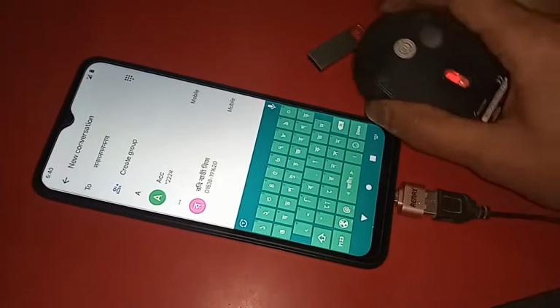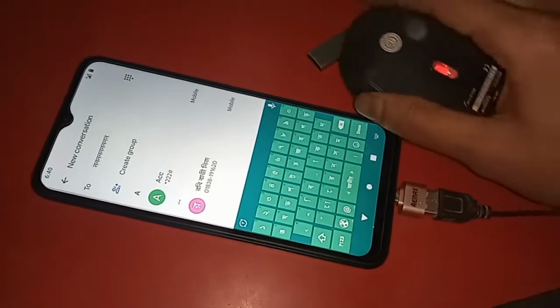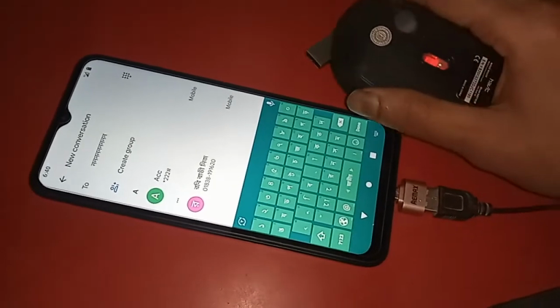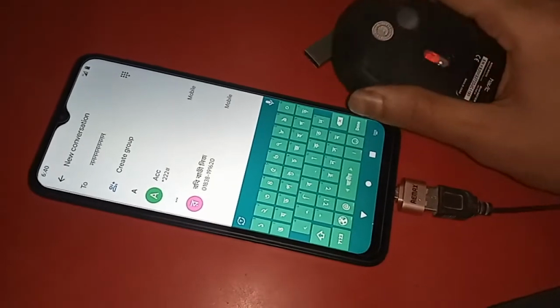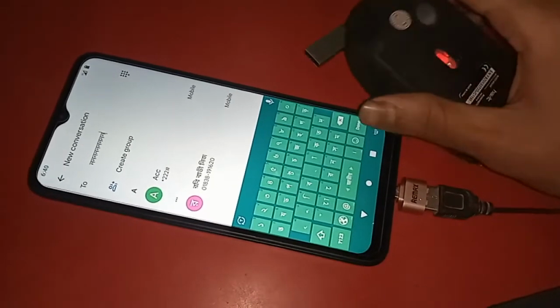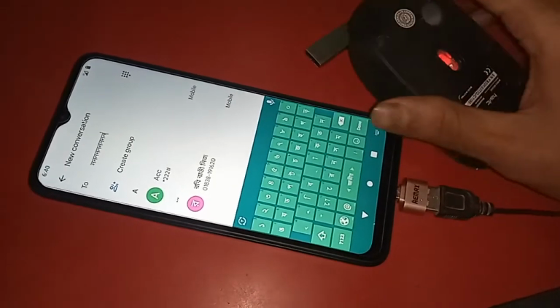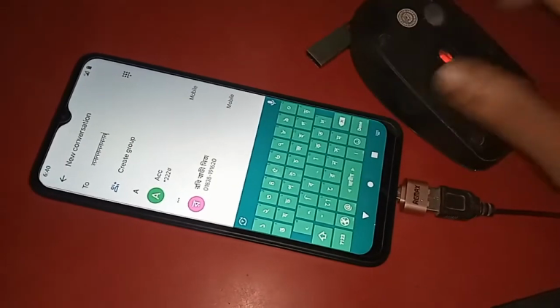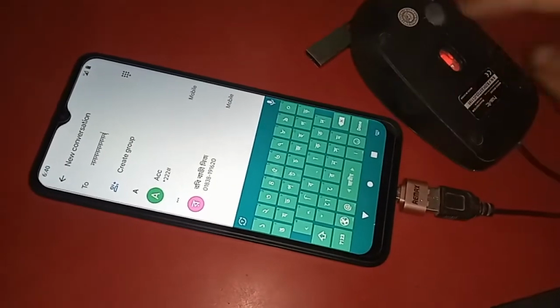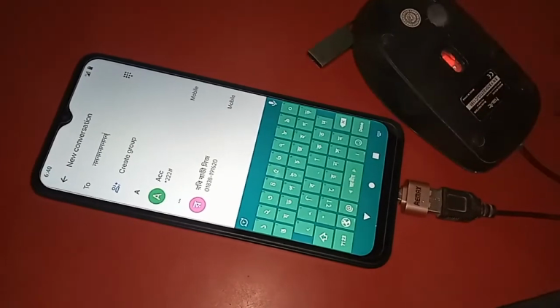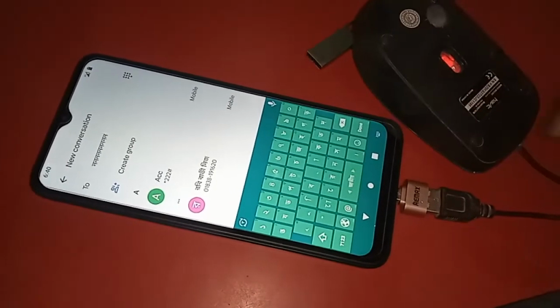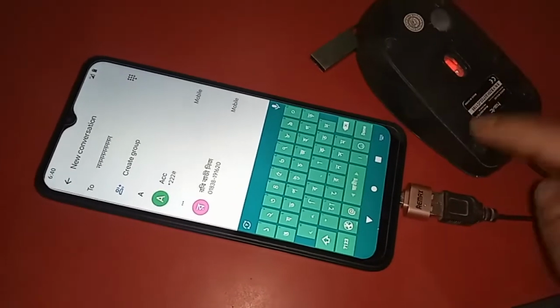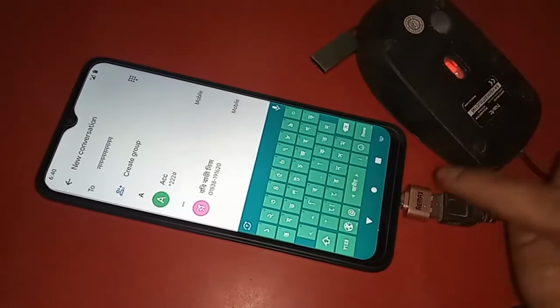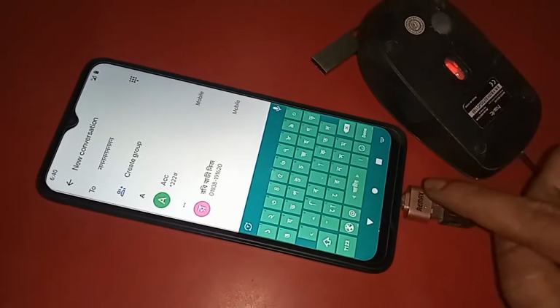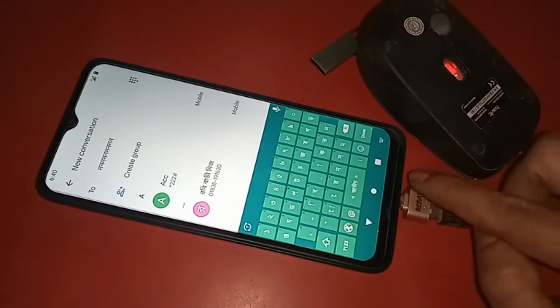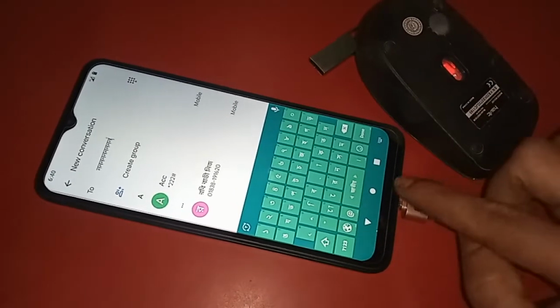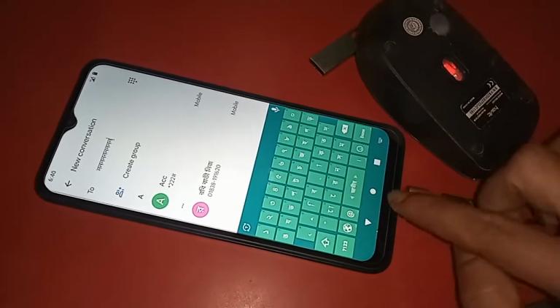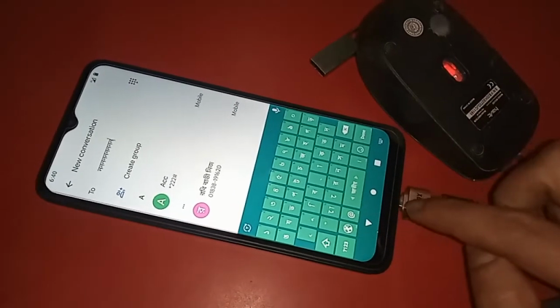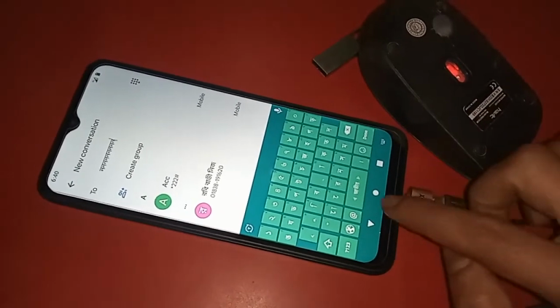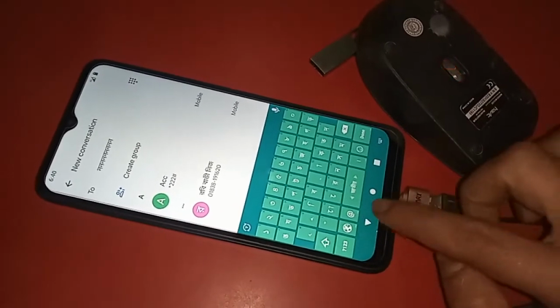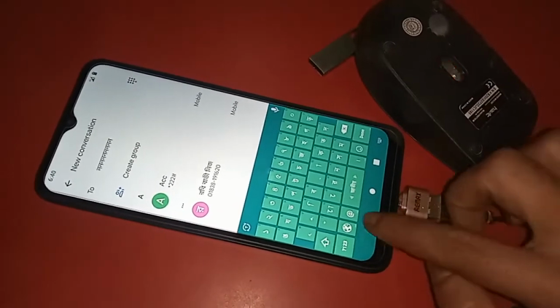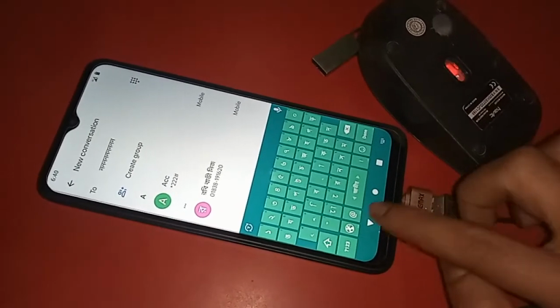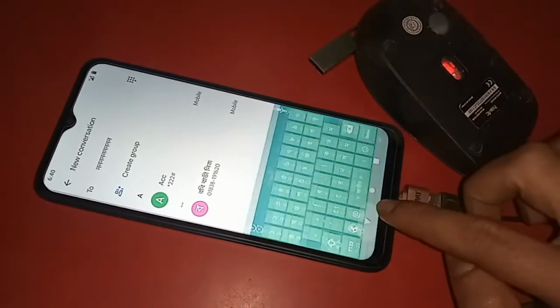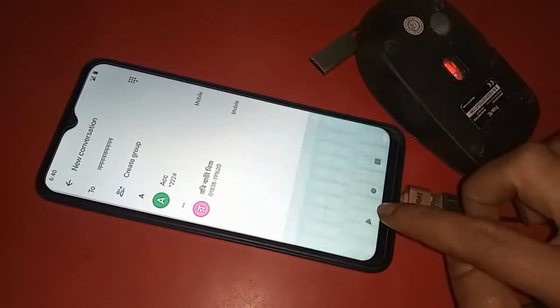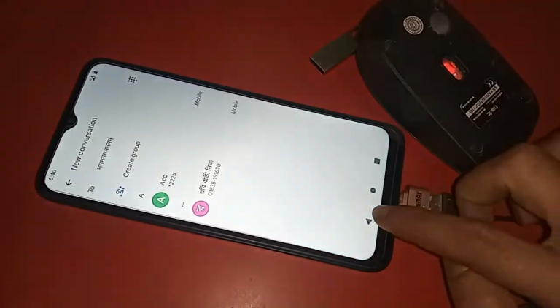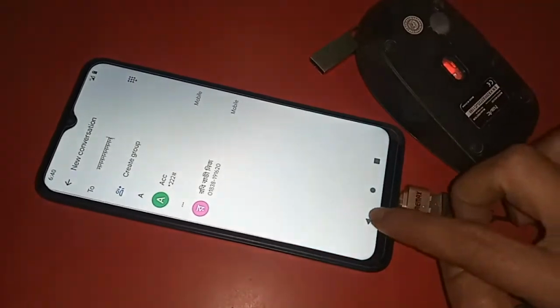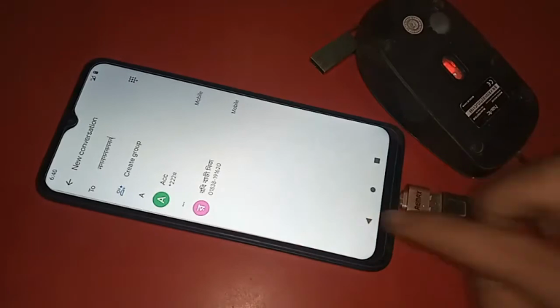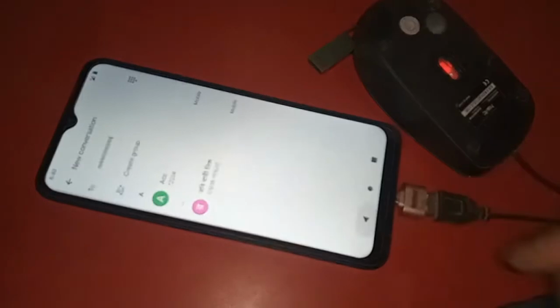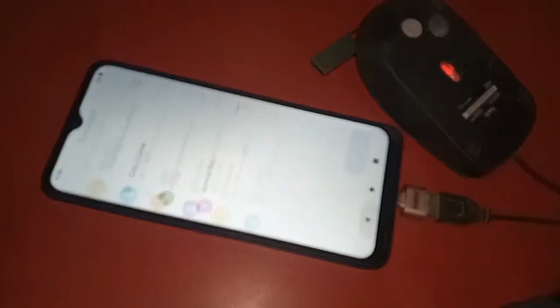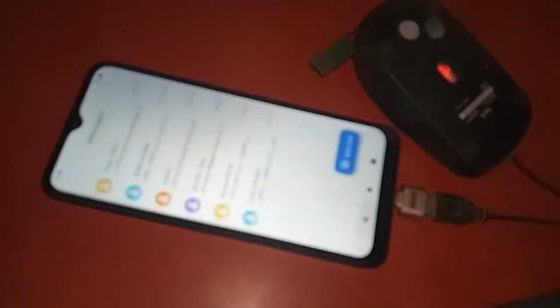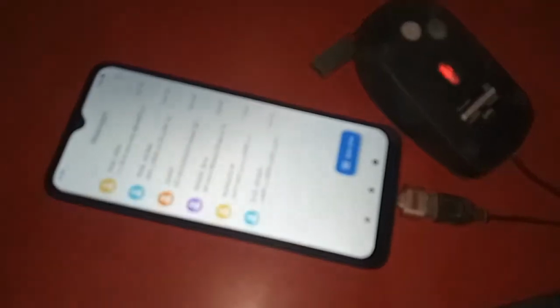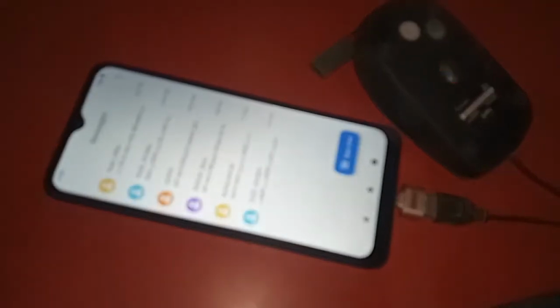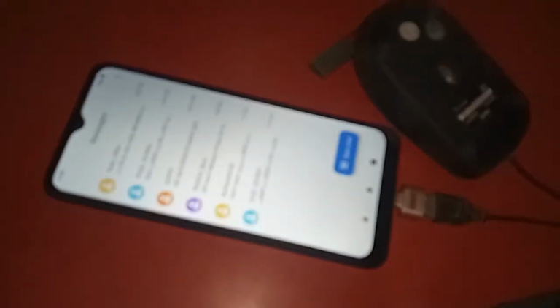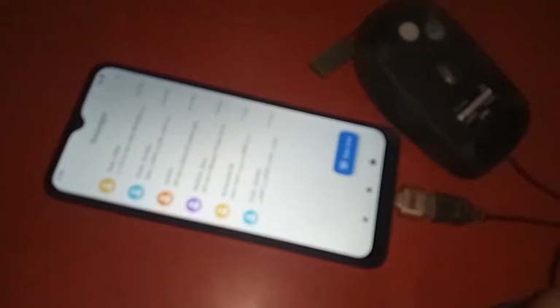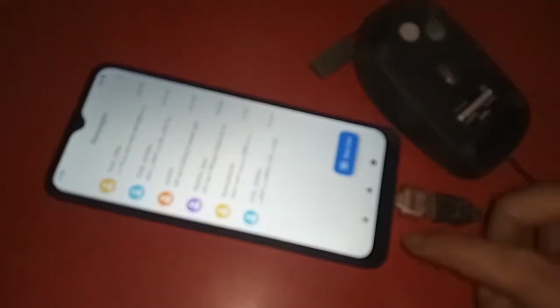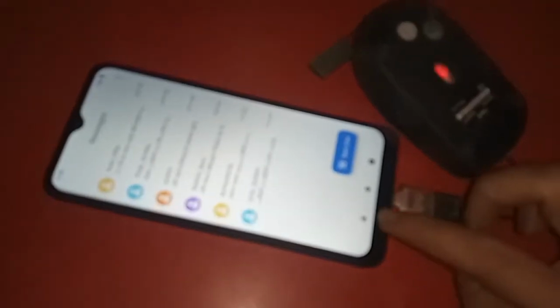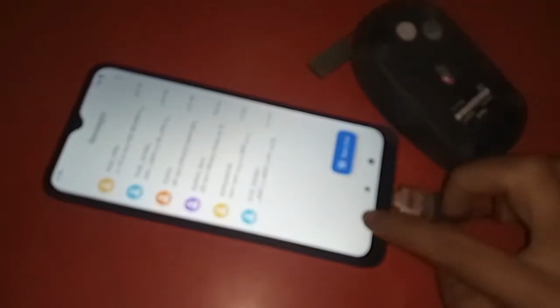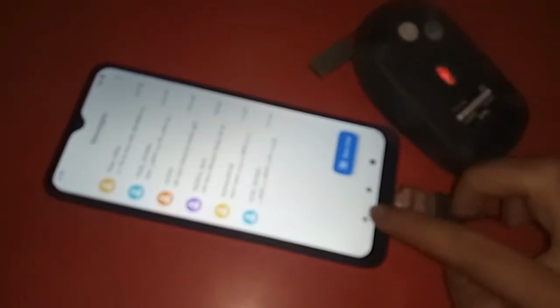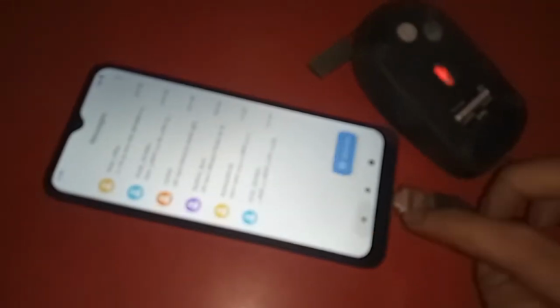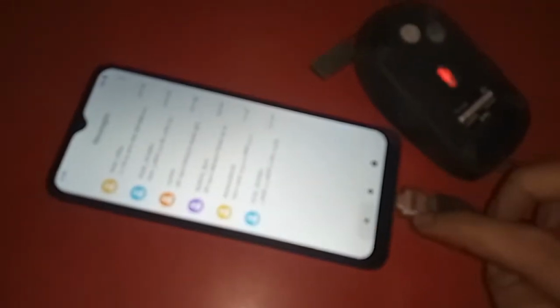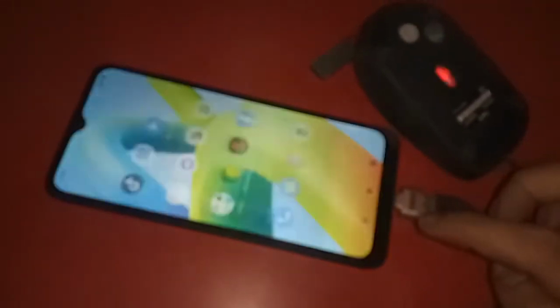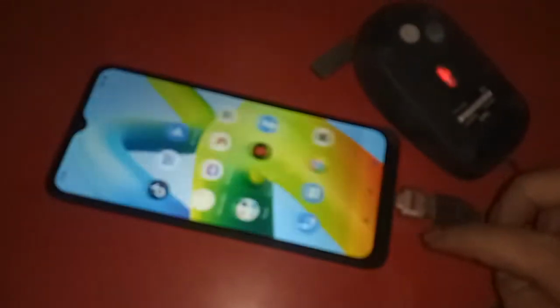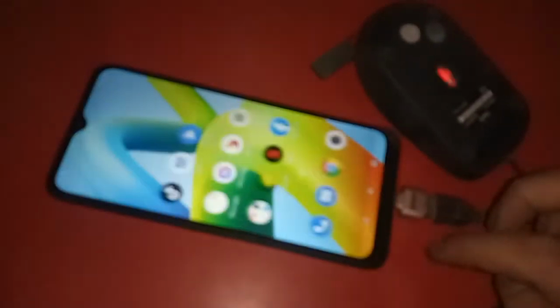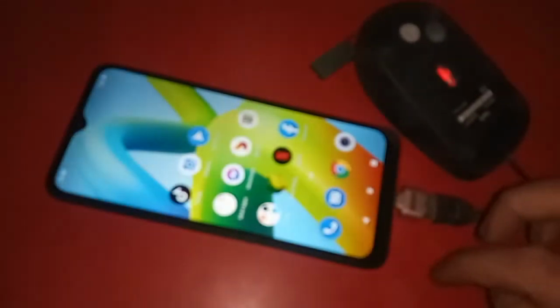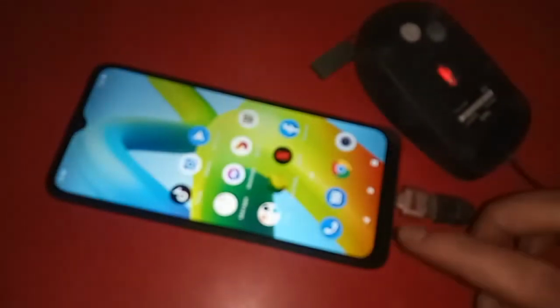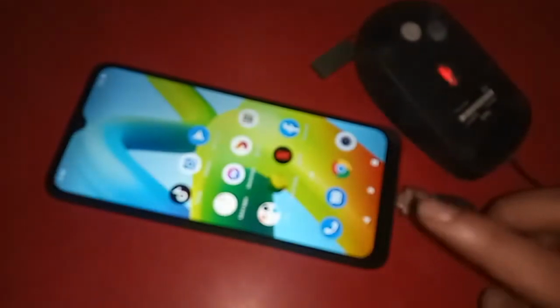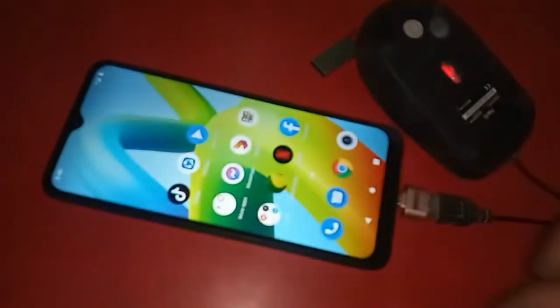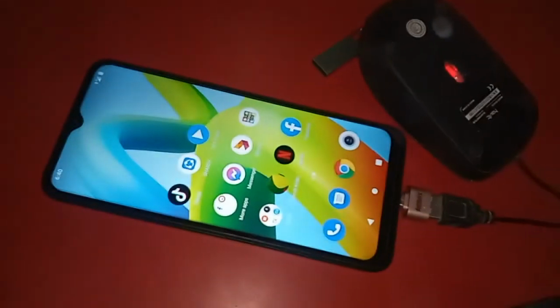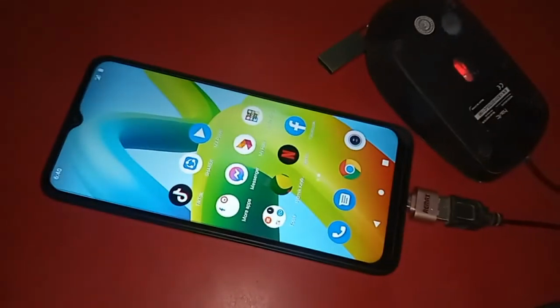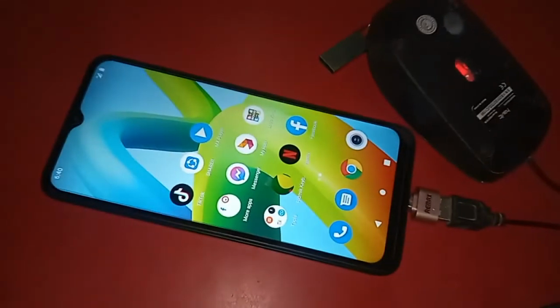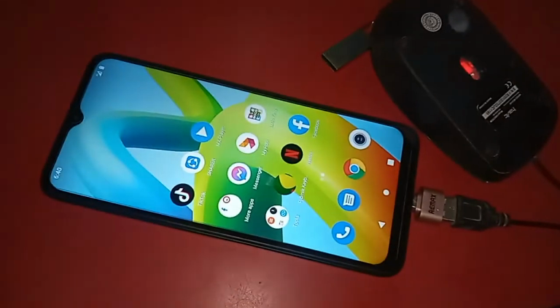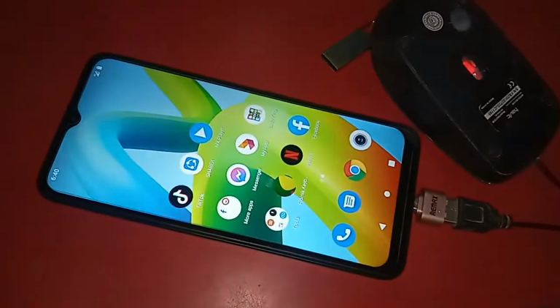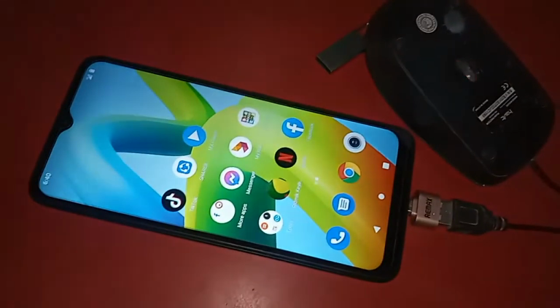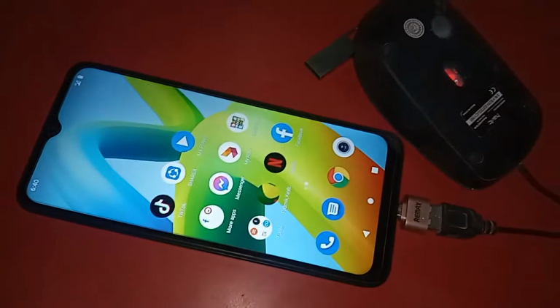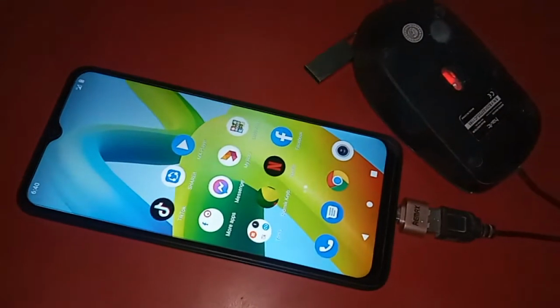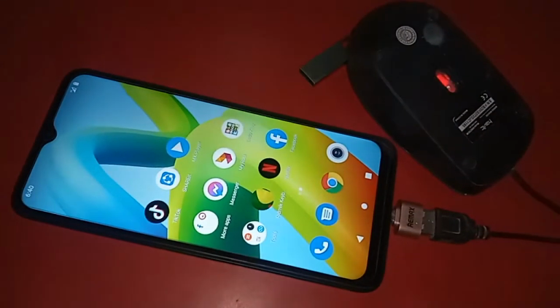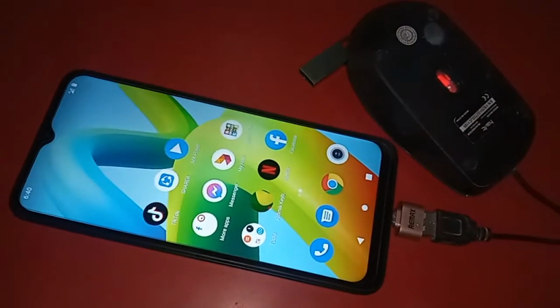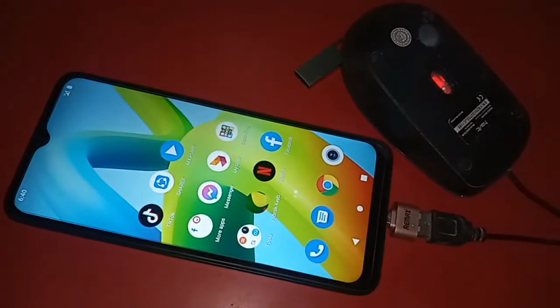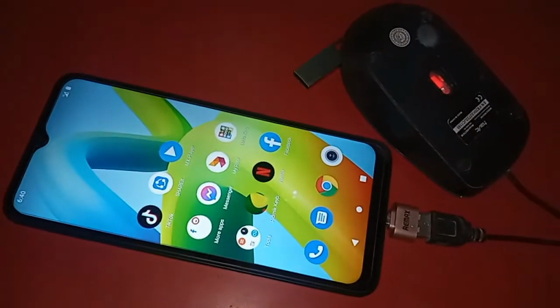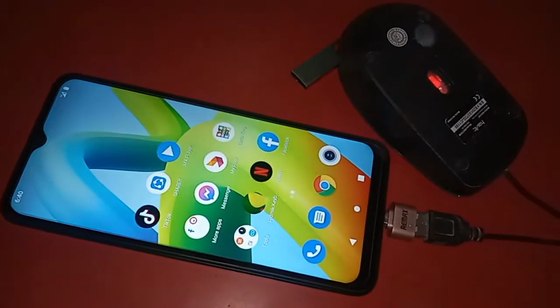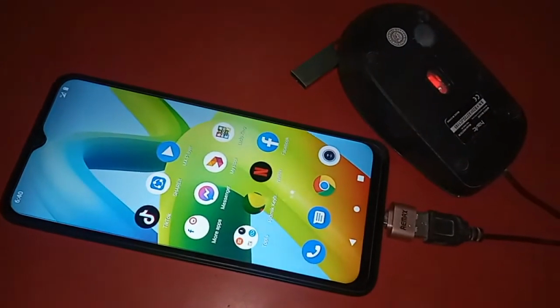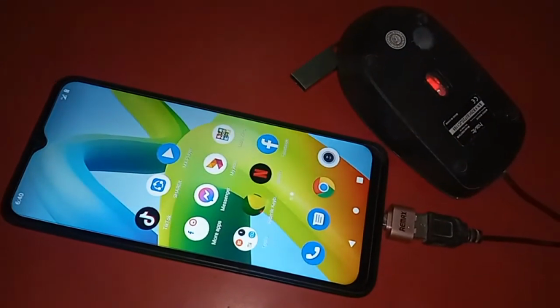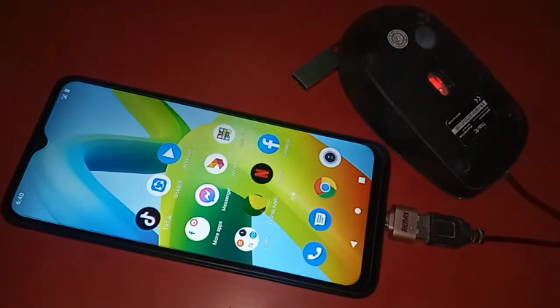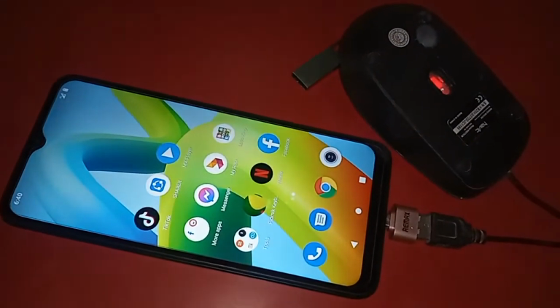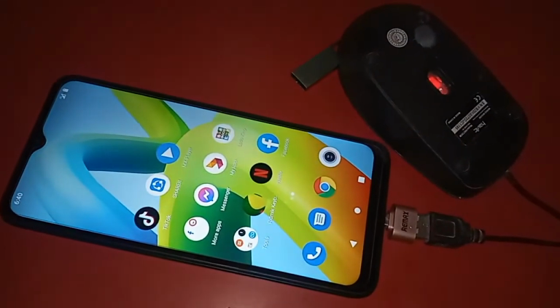The mouse is working on this phone. So the Redmi A1 Plus is a fully OTG-supported phone — you can use a mouse, pen drive, or anything via OTG.